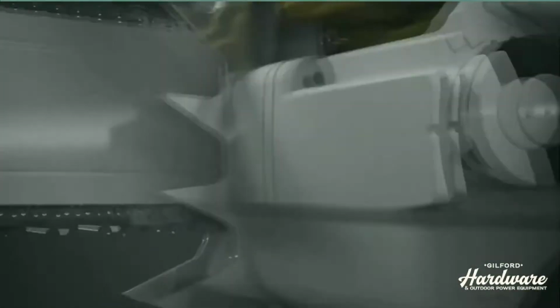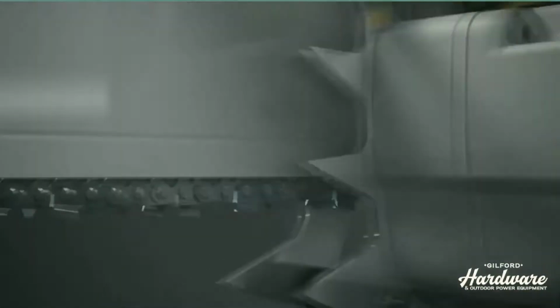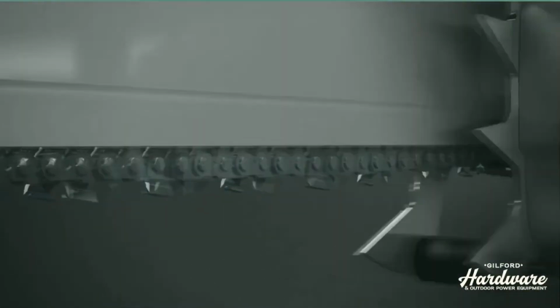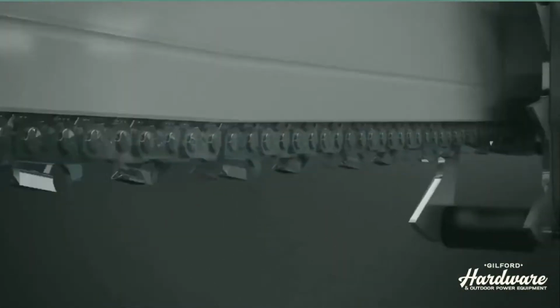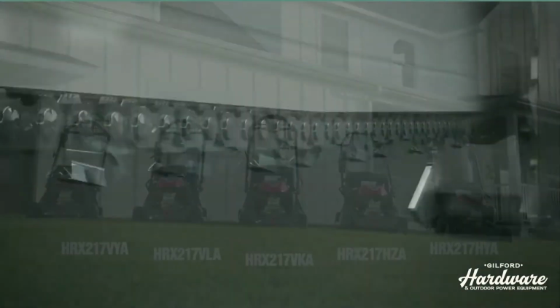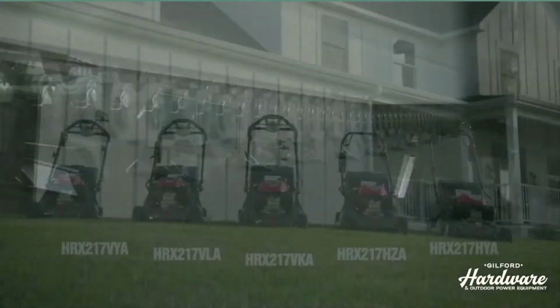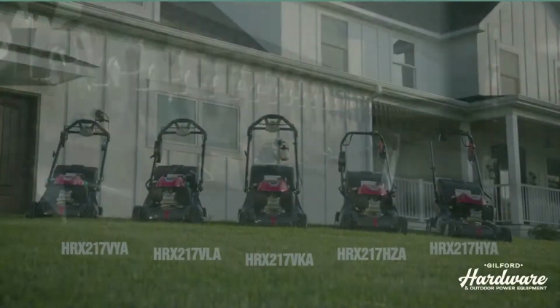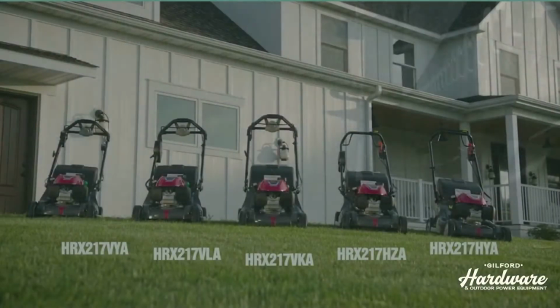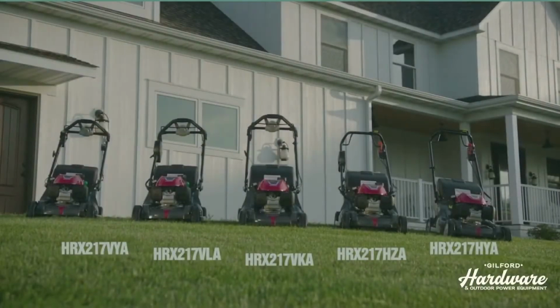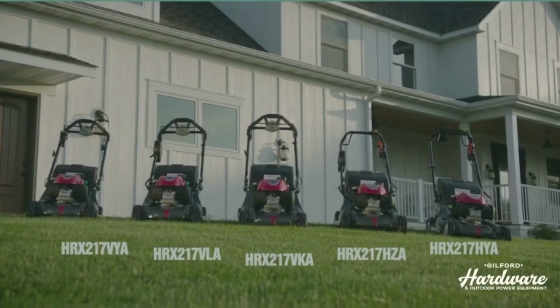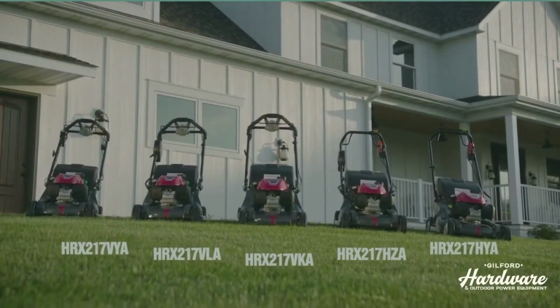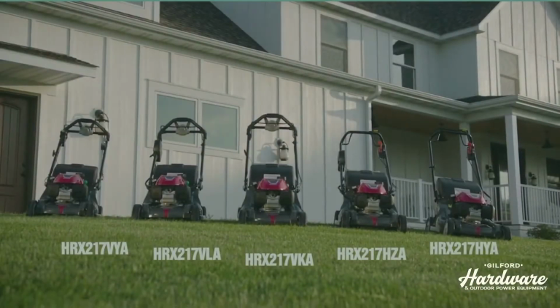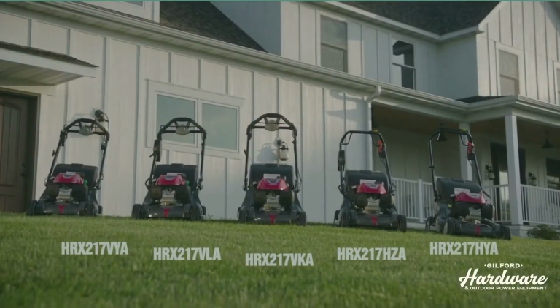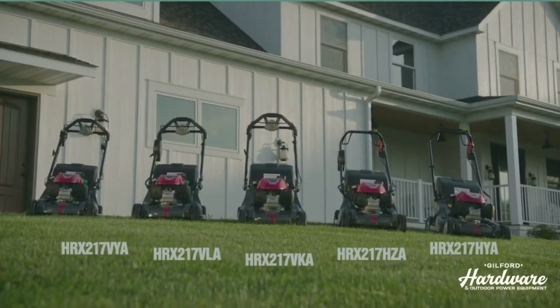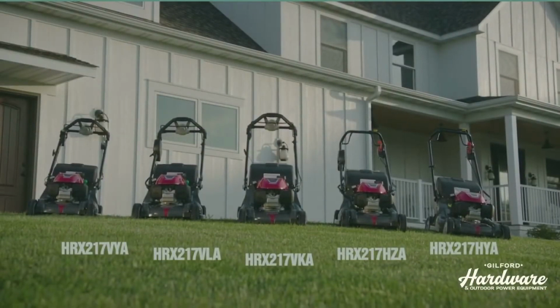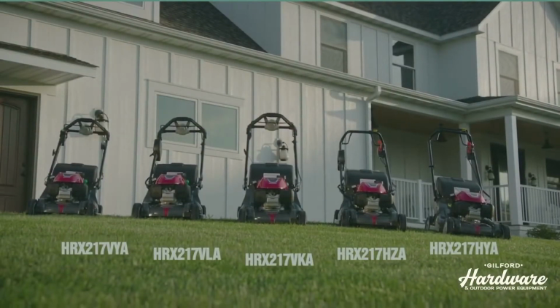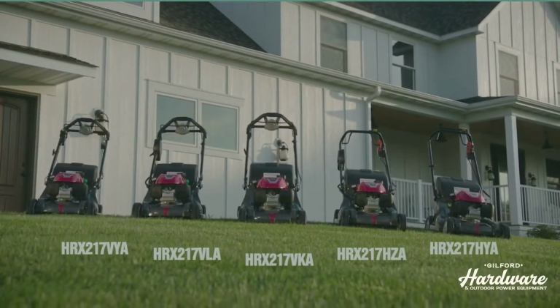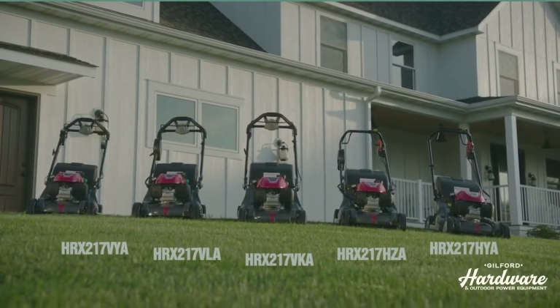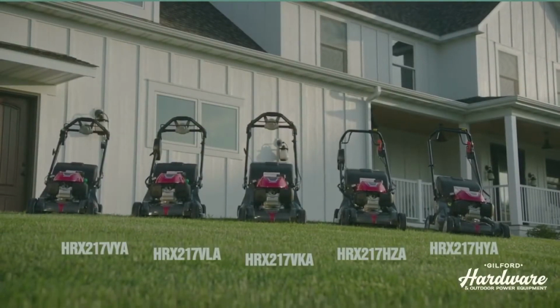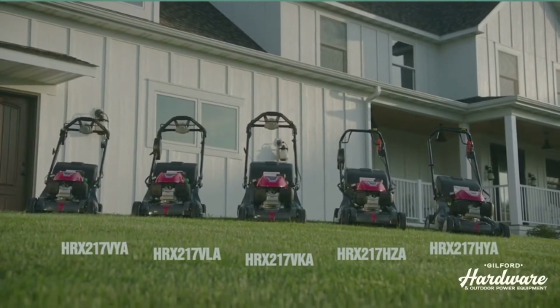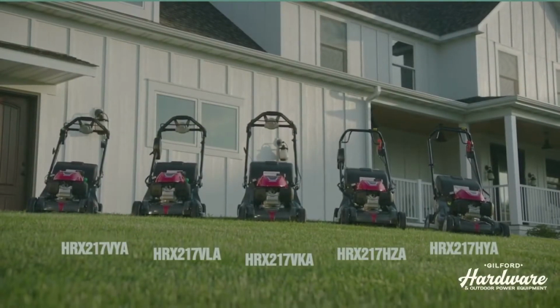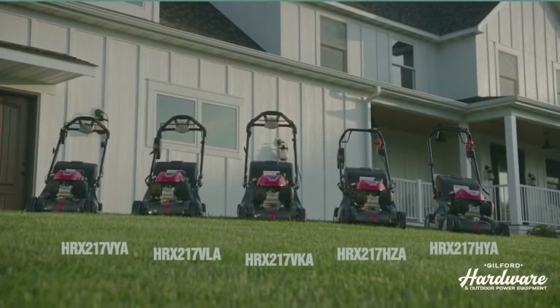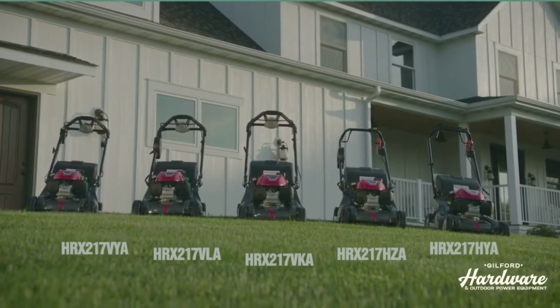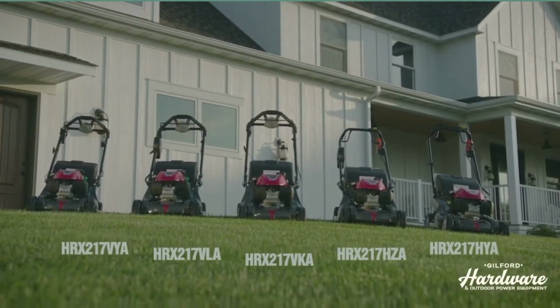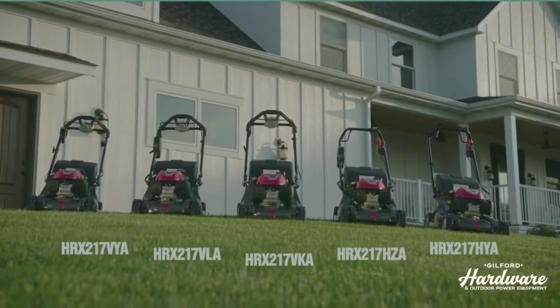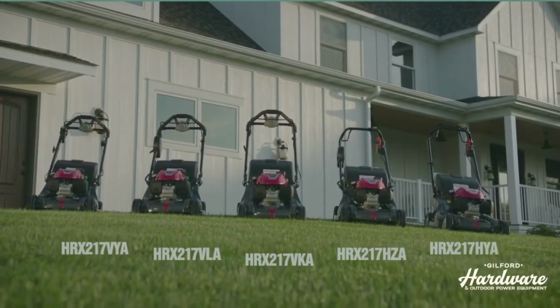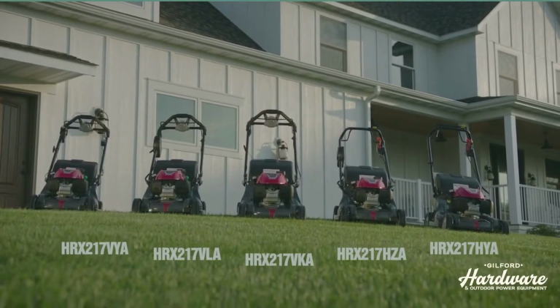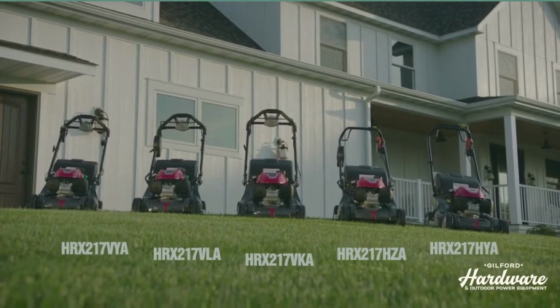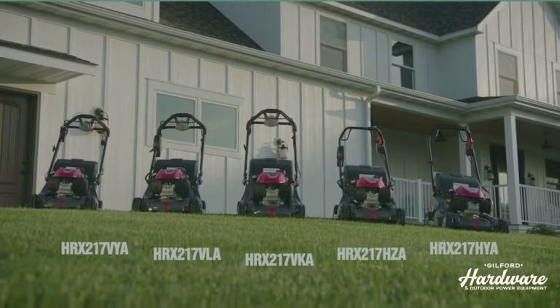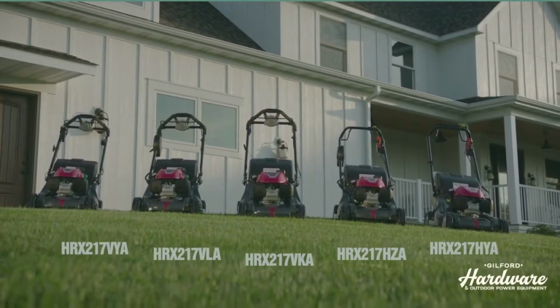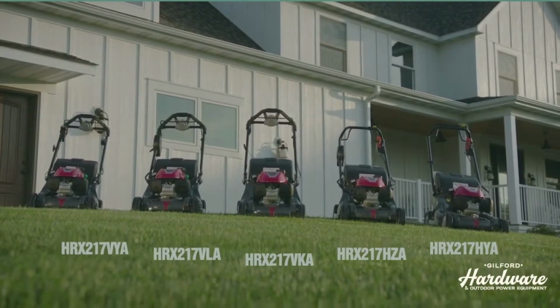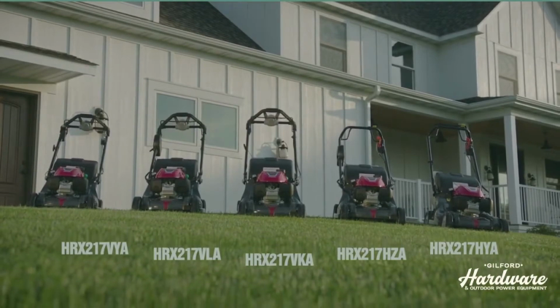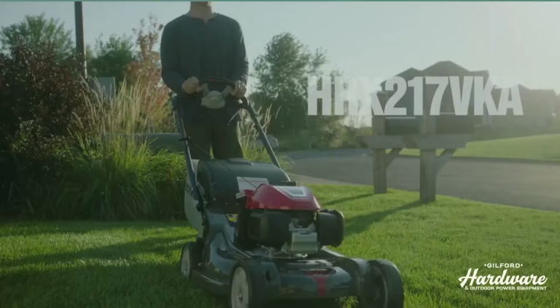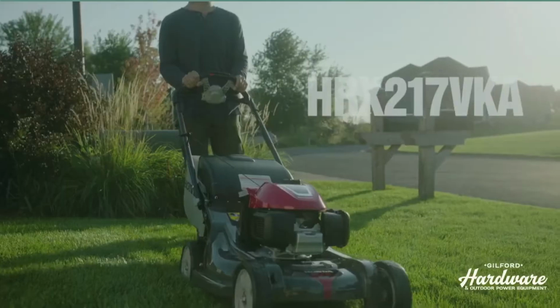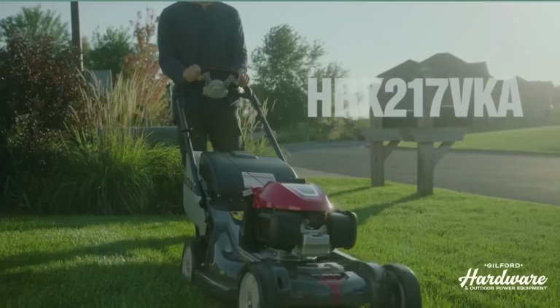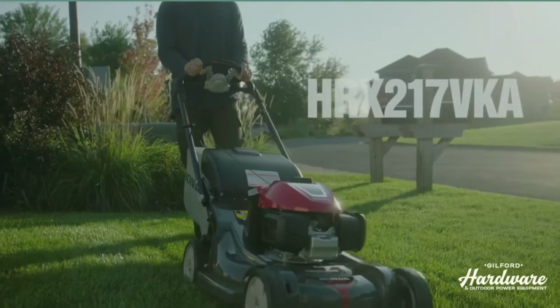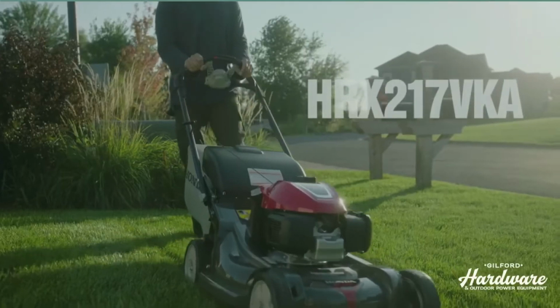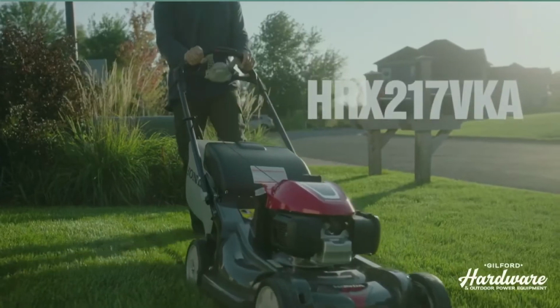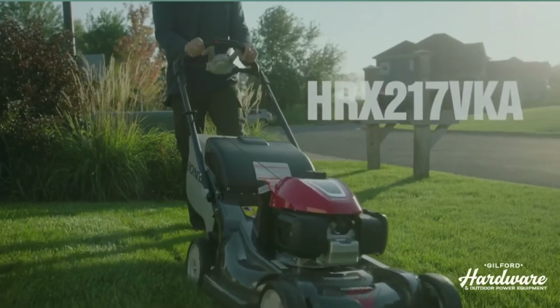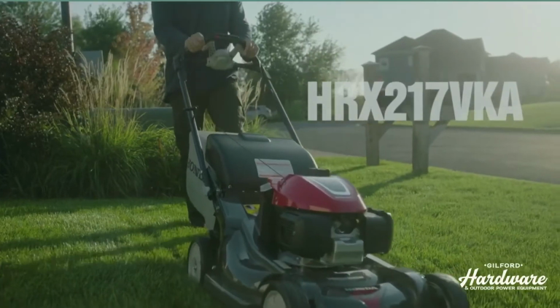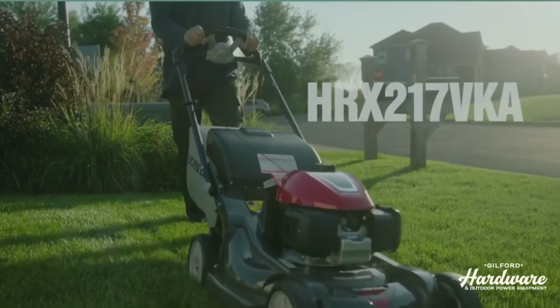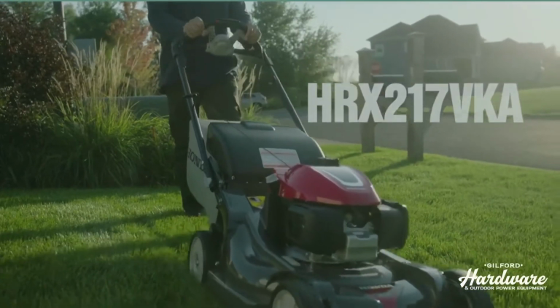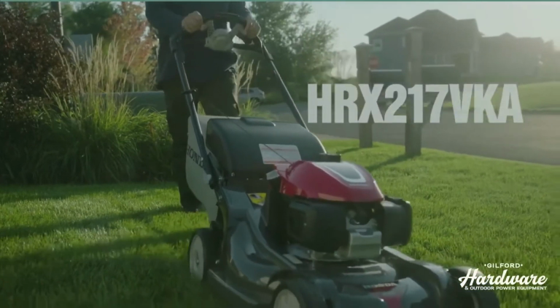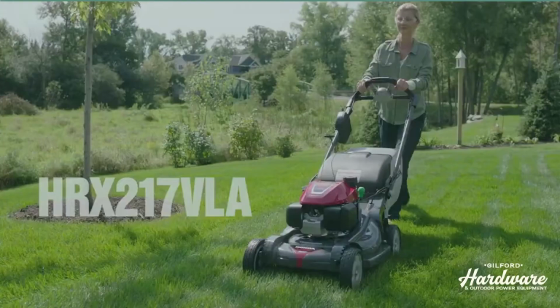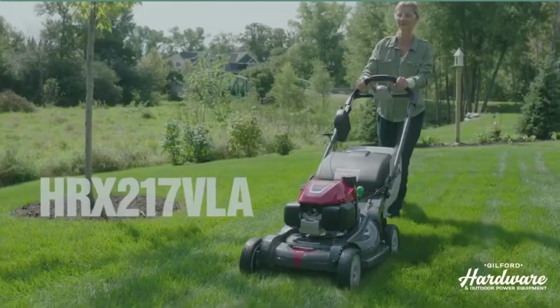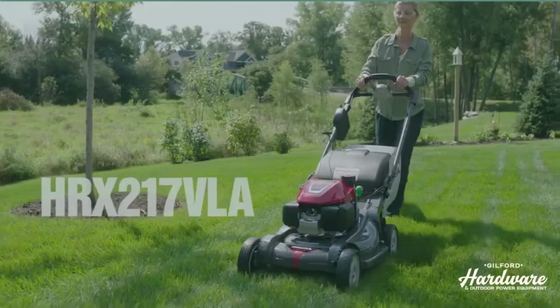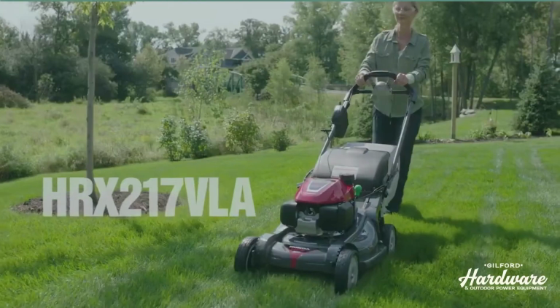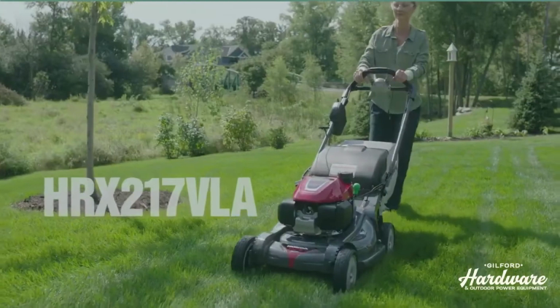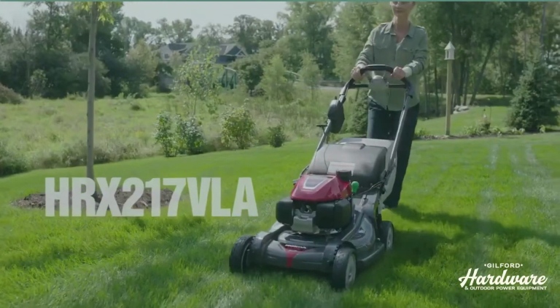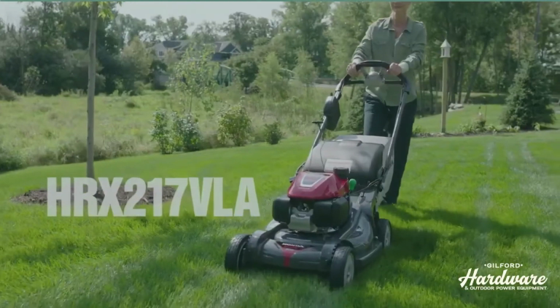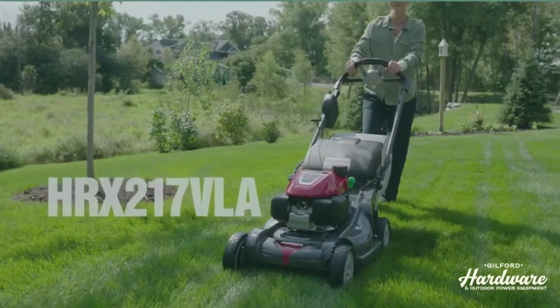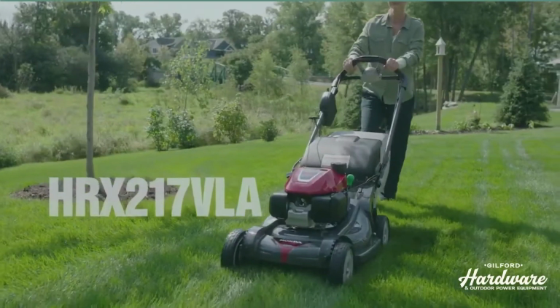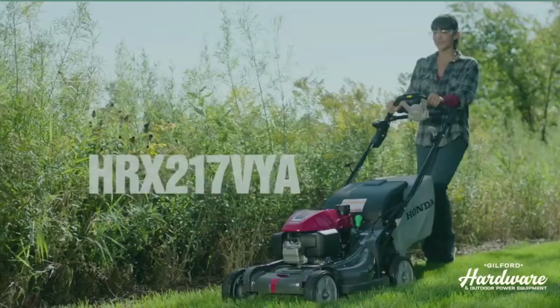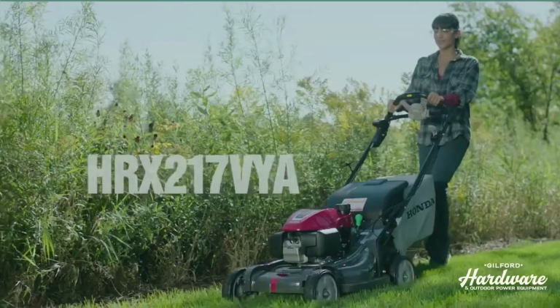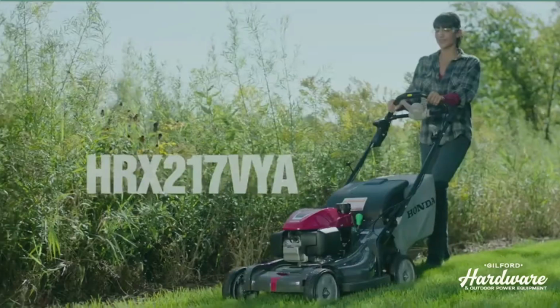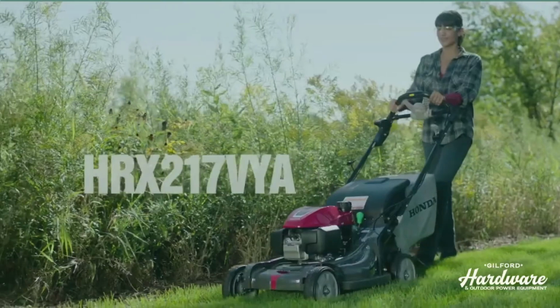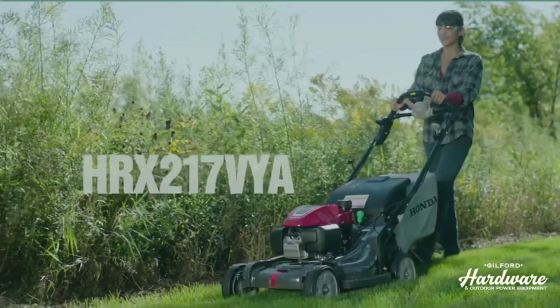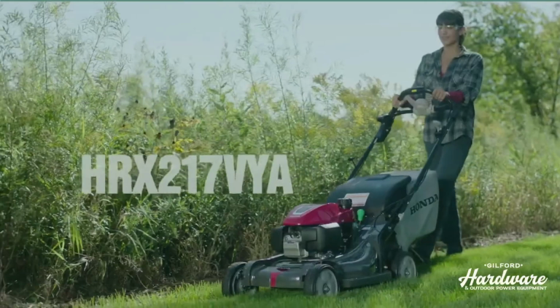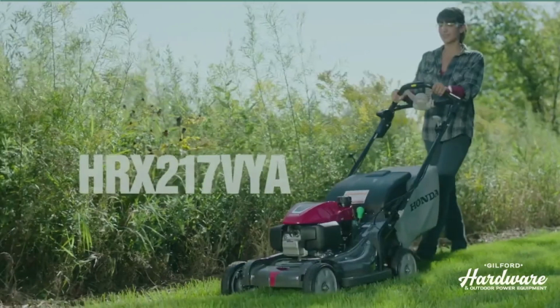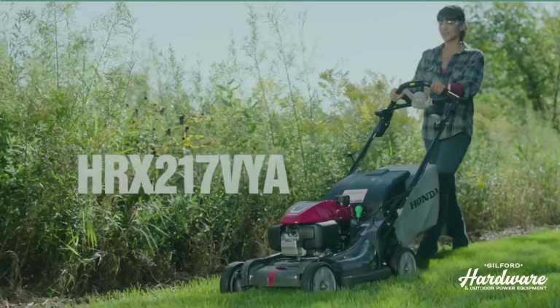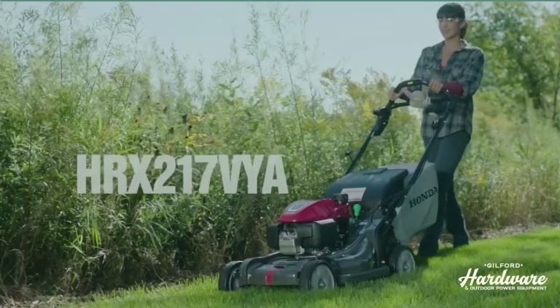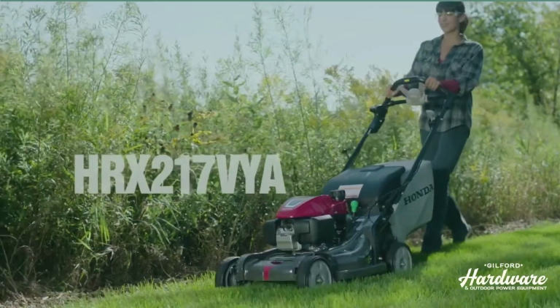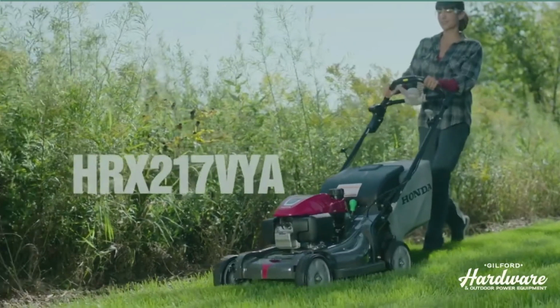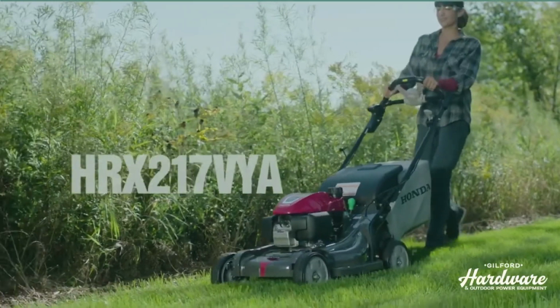Dual models, each offering its own combination of additional features: VKA, VLA, and VYA models.